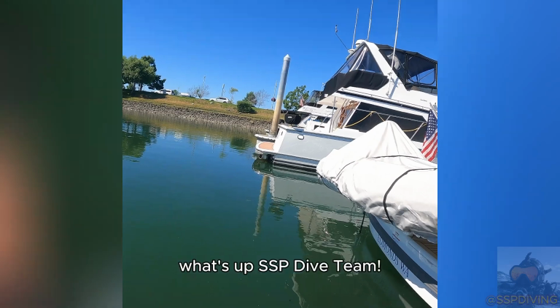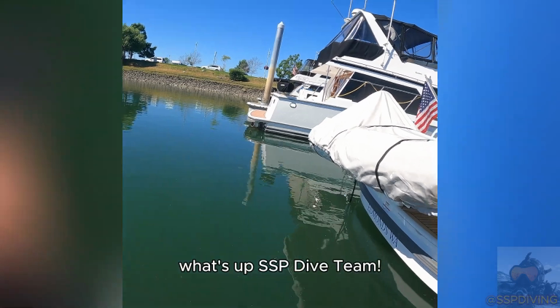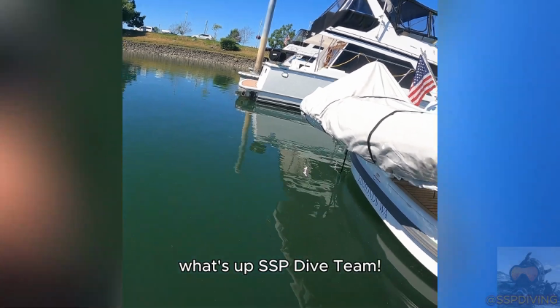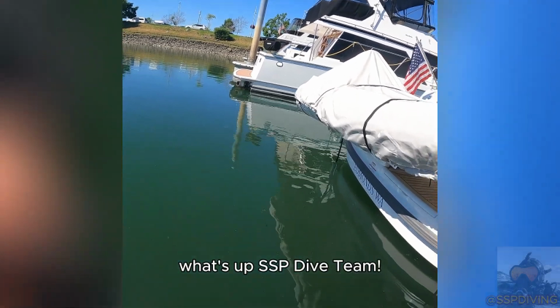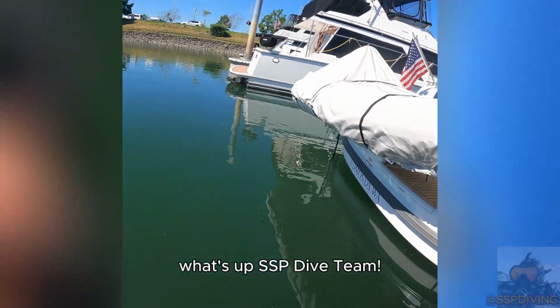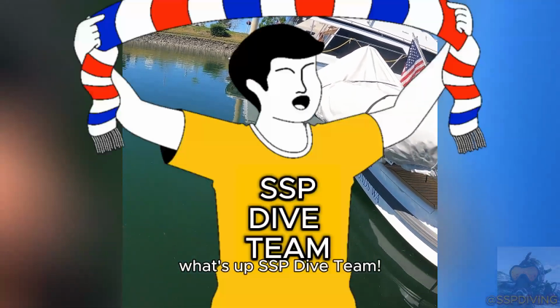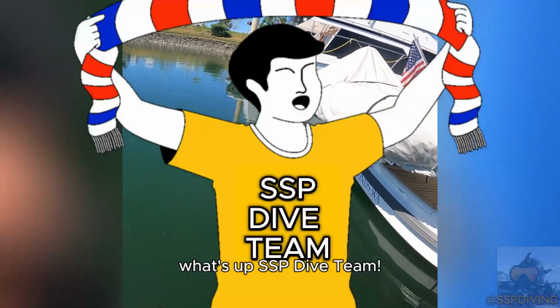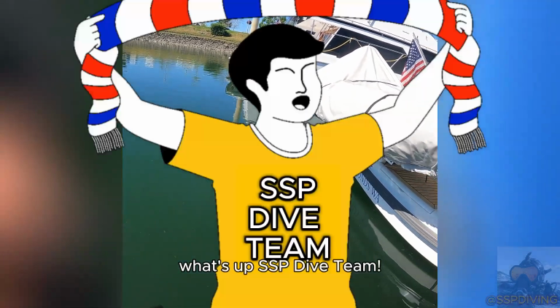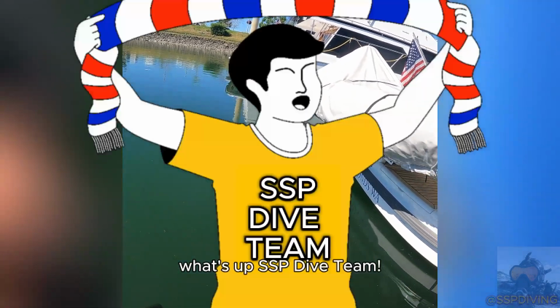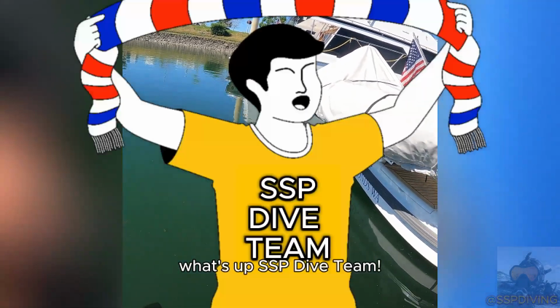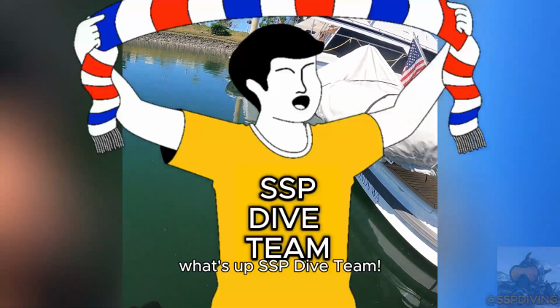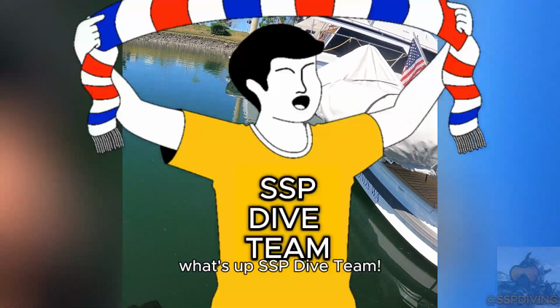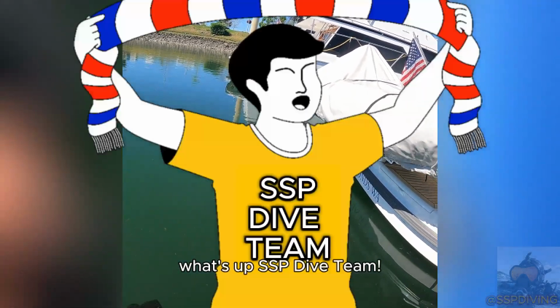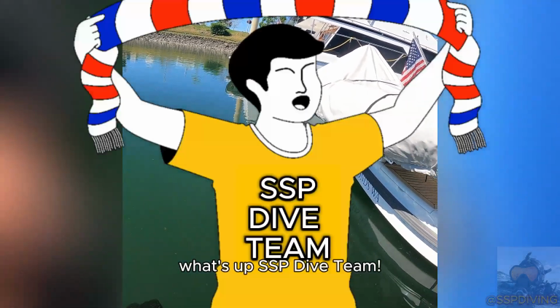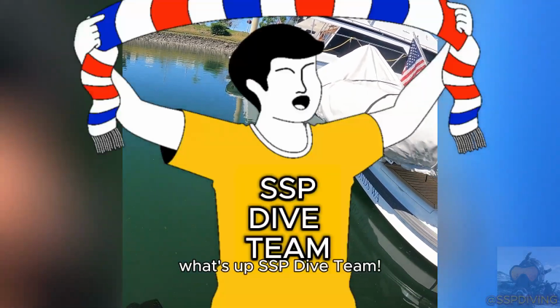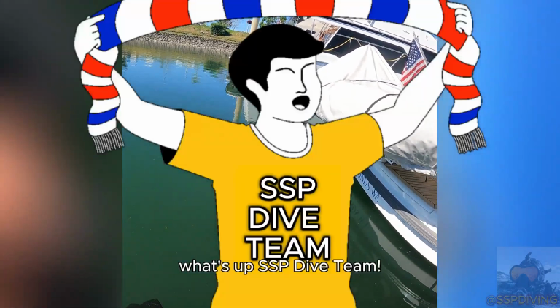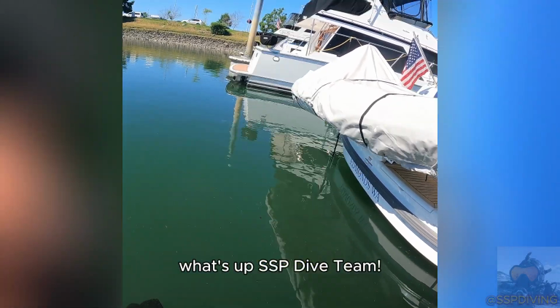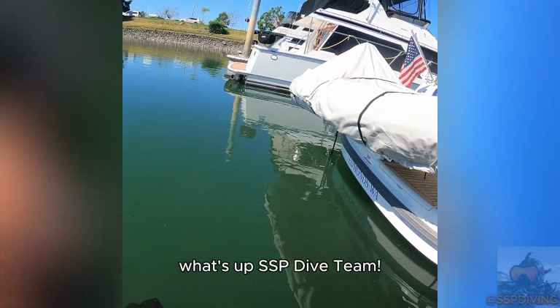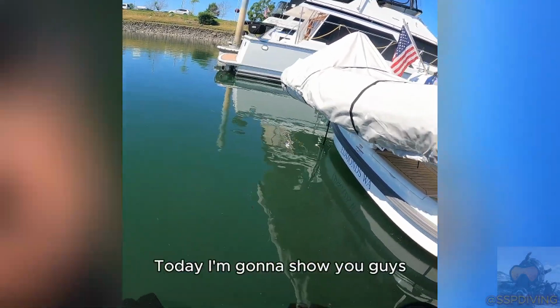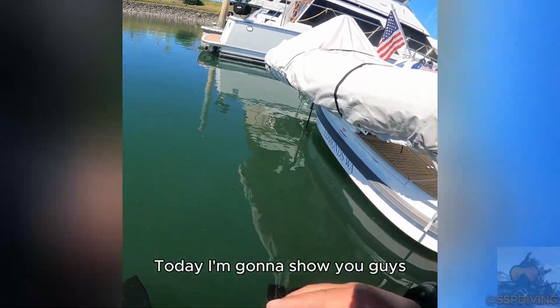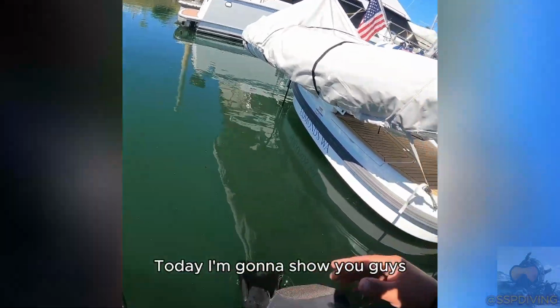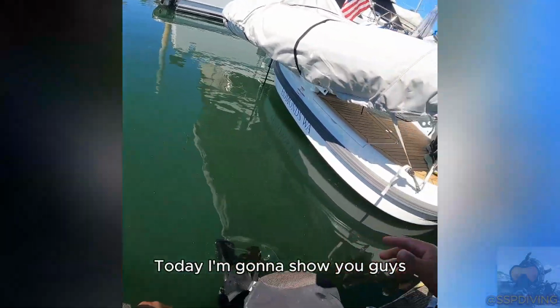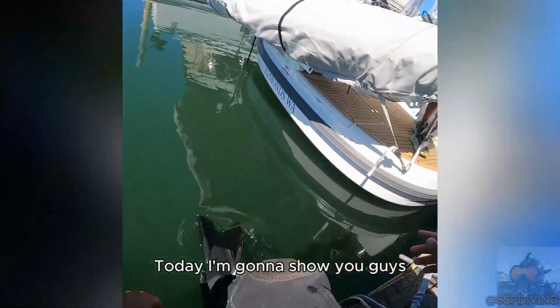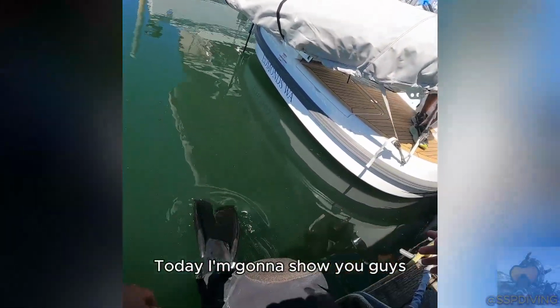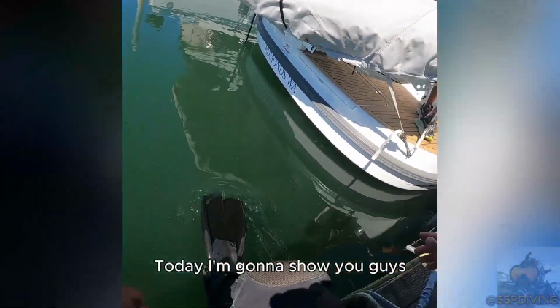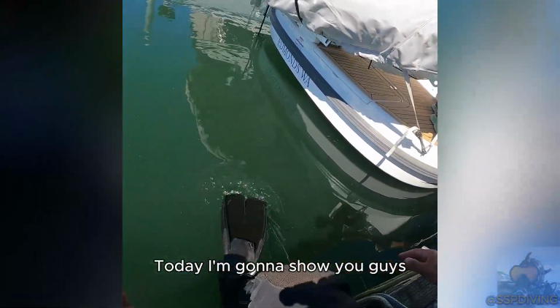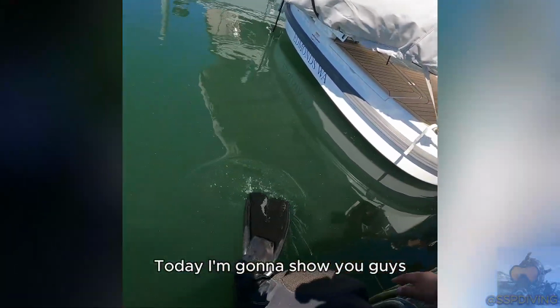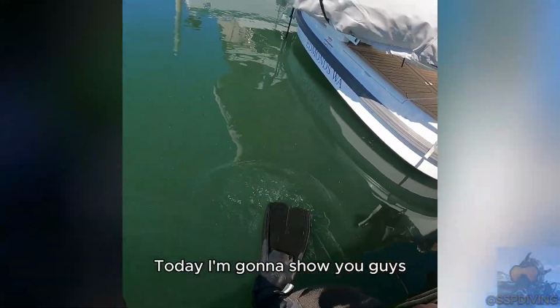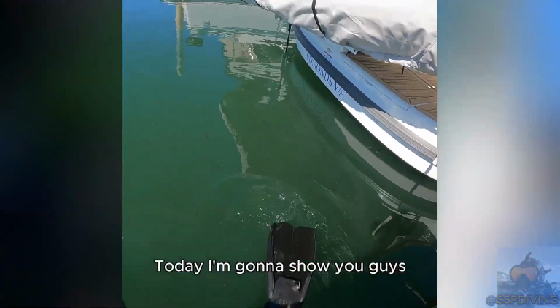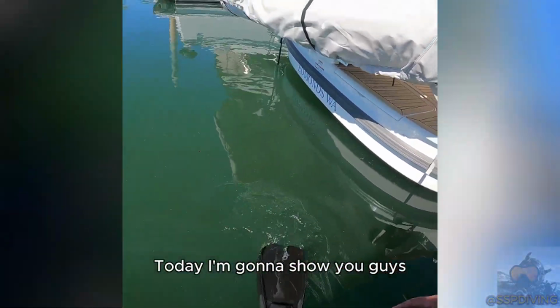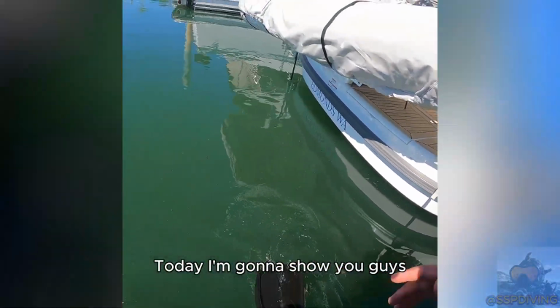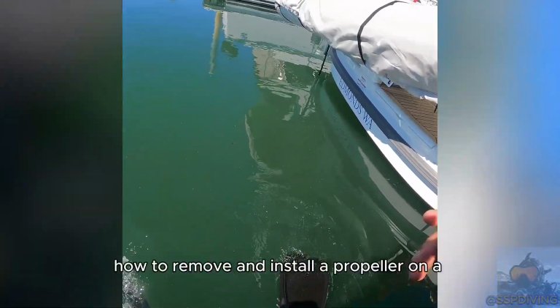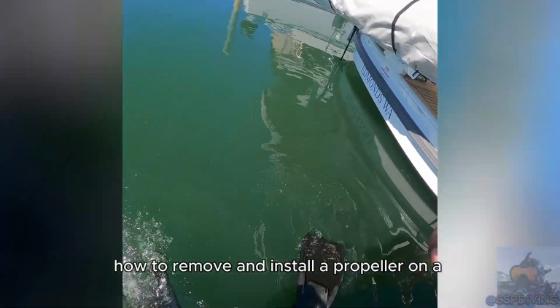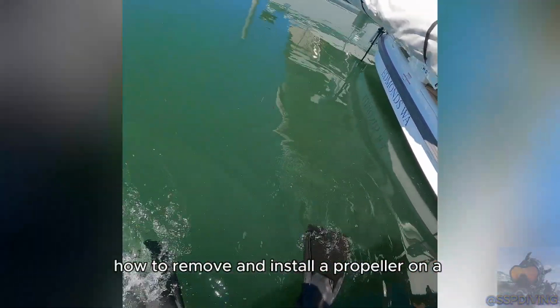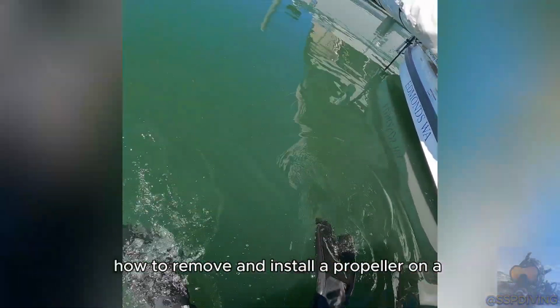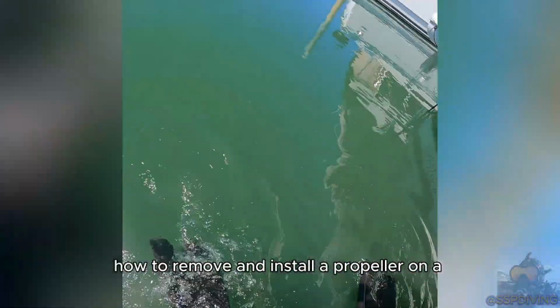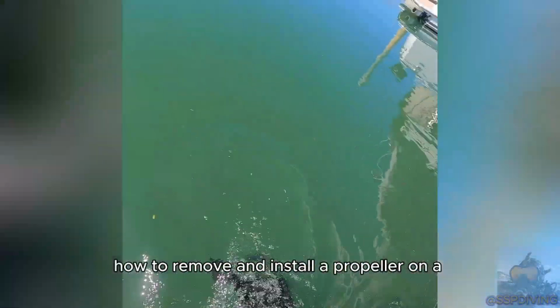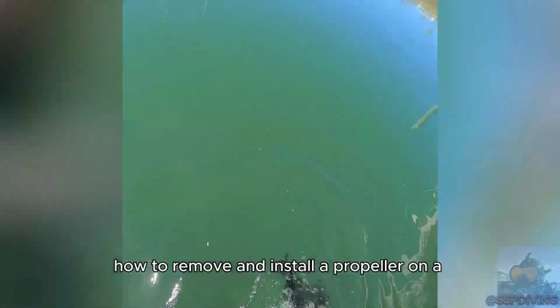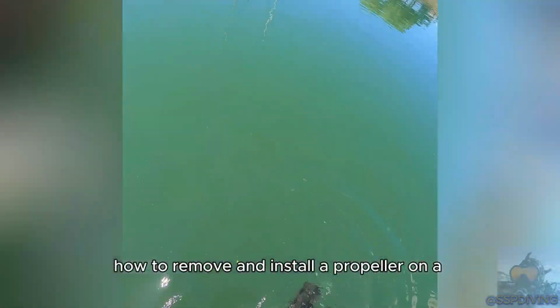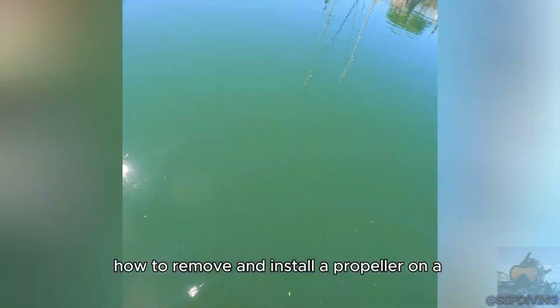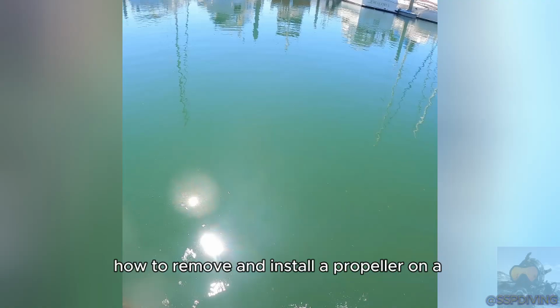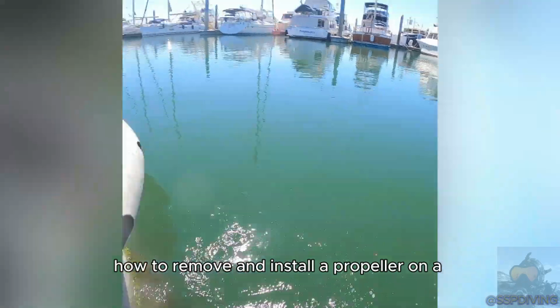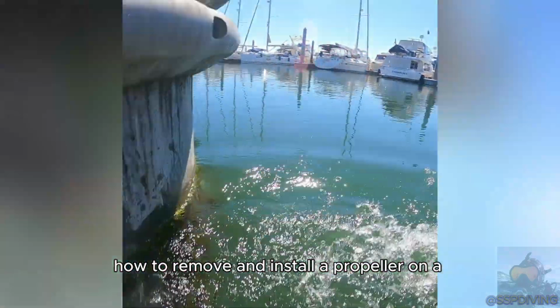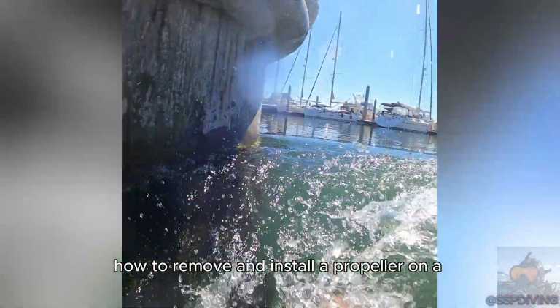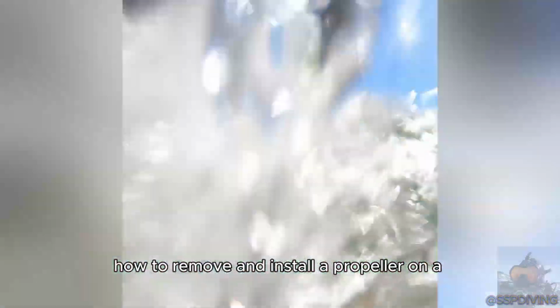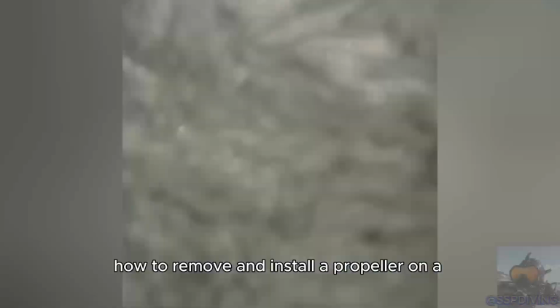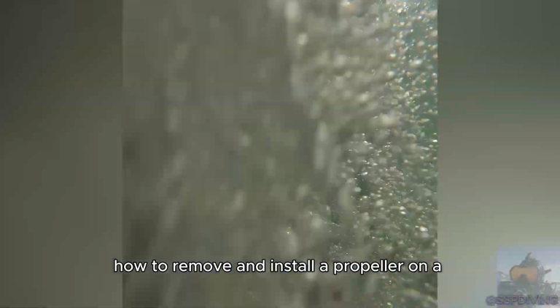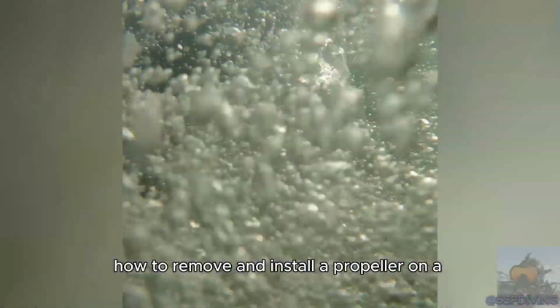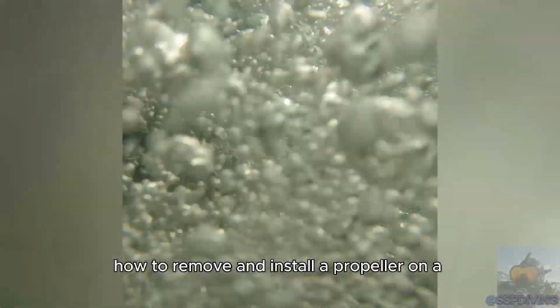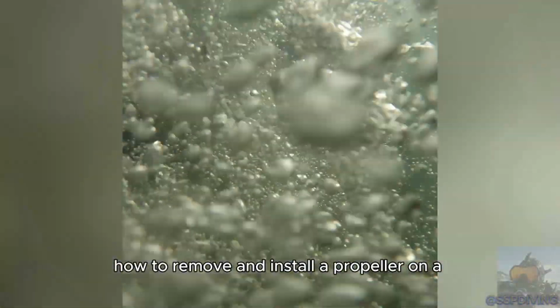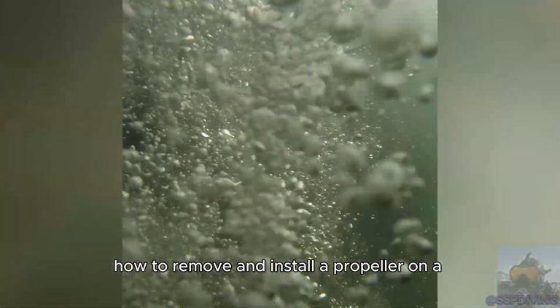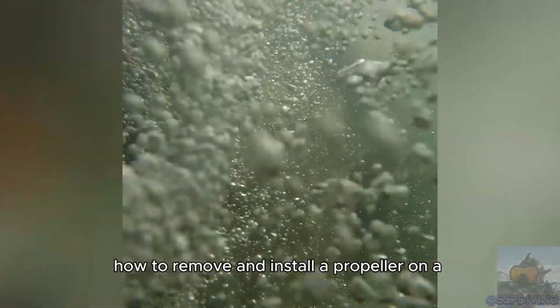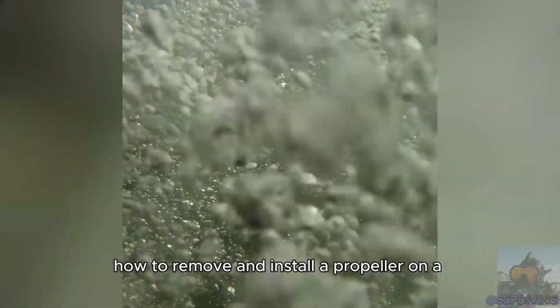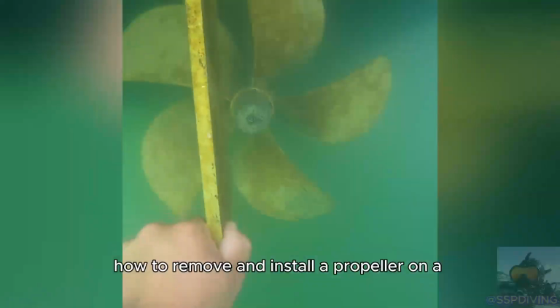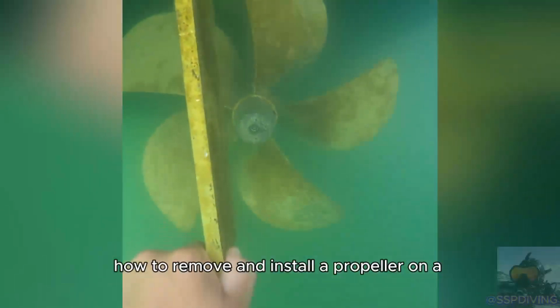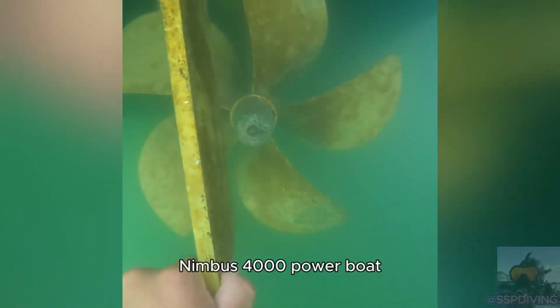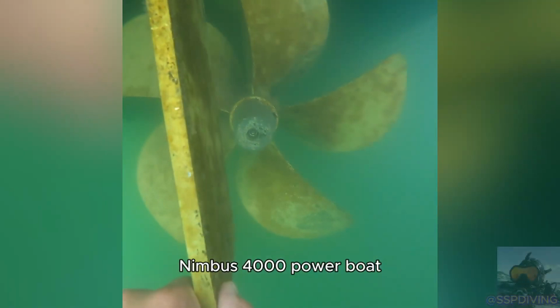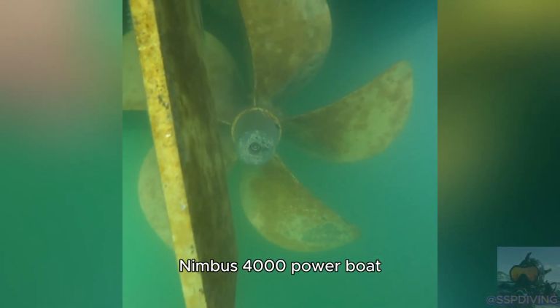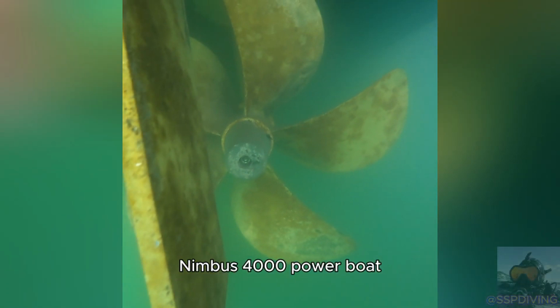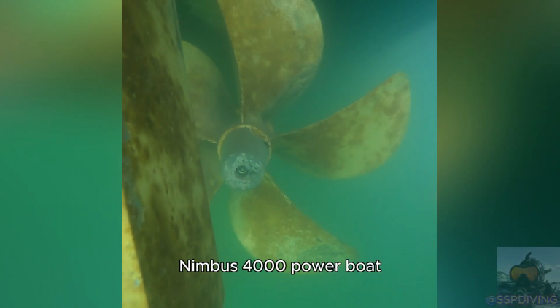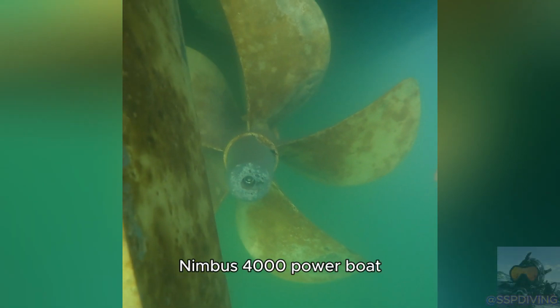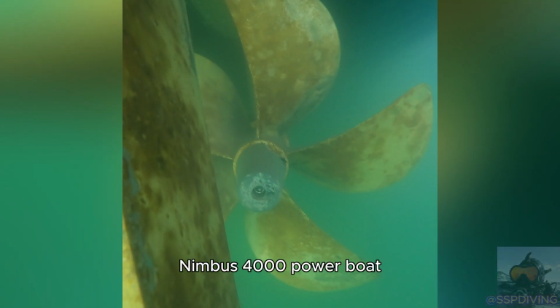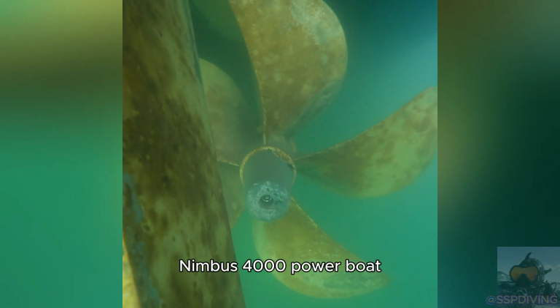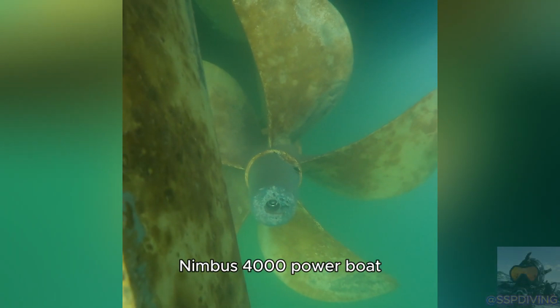What's up SSP dive team. Today I'm going to show you guys how to remove and install a propeller on a Nimbus 4000 powerboat.